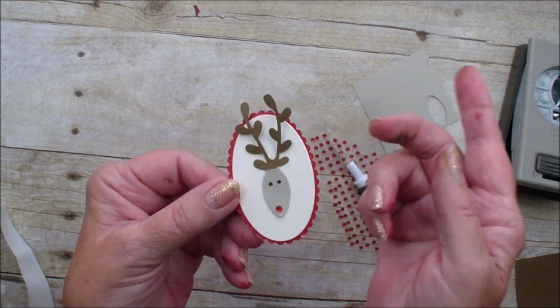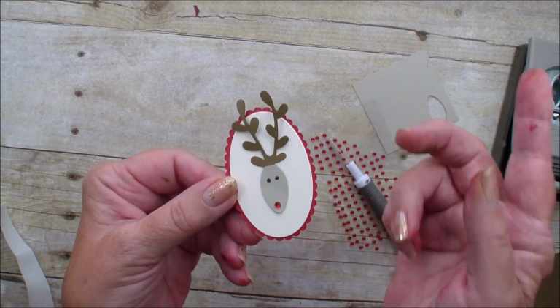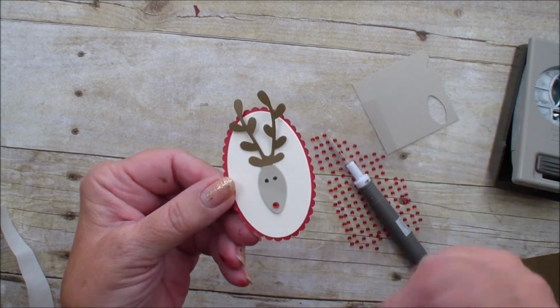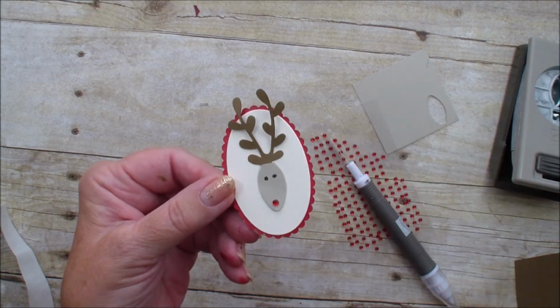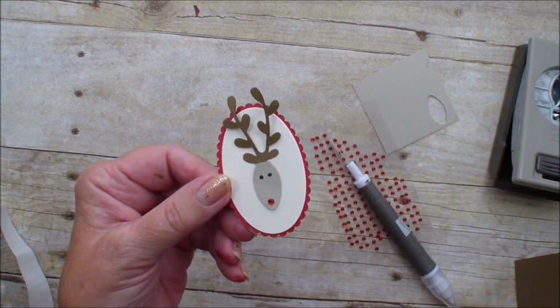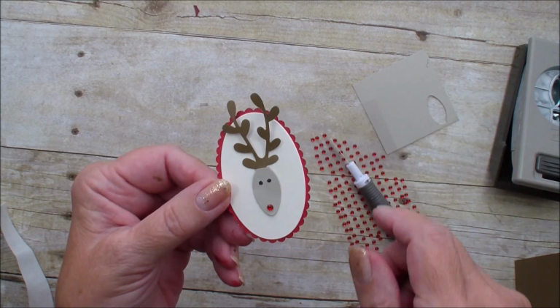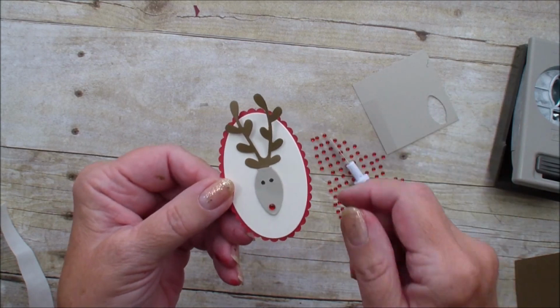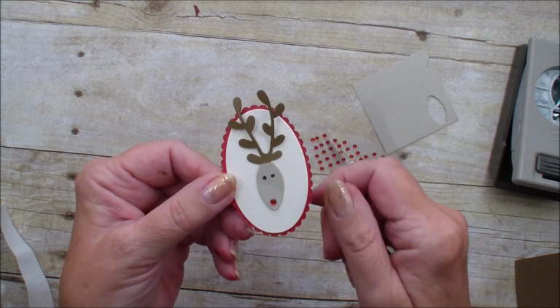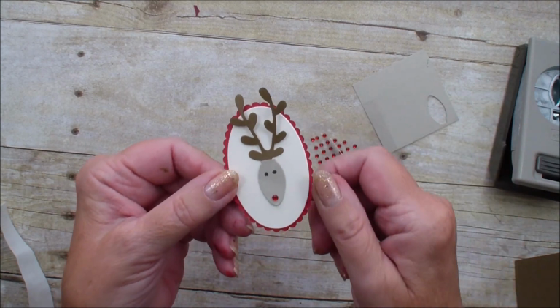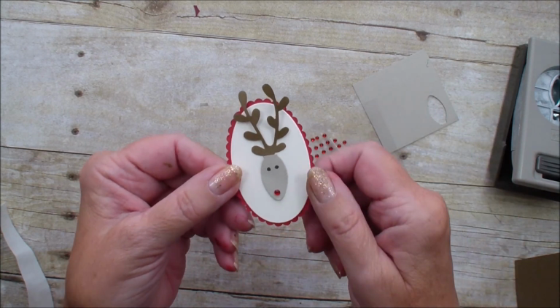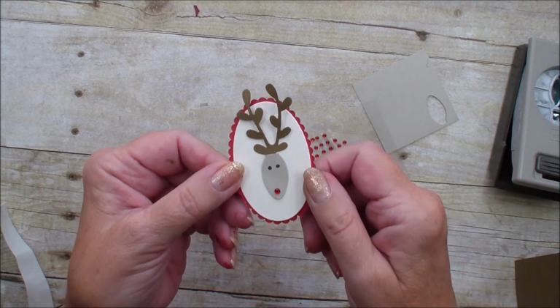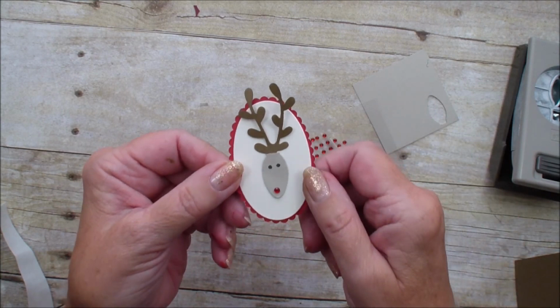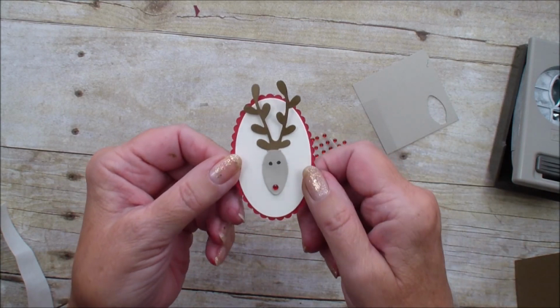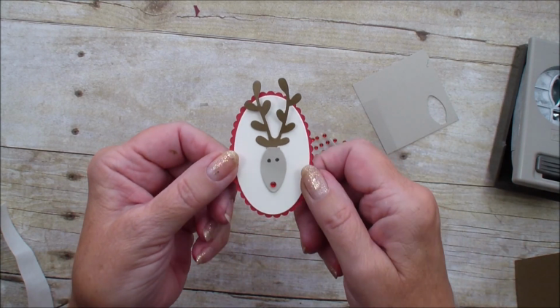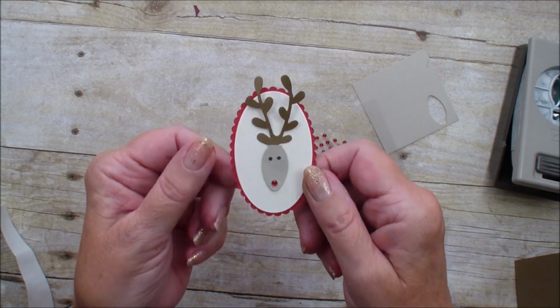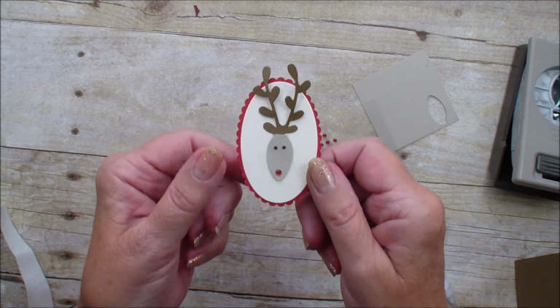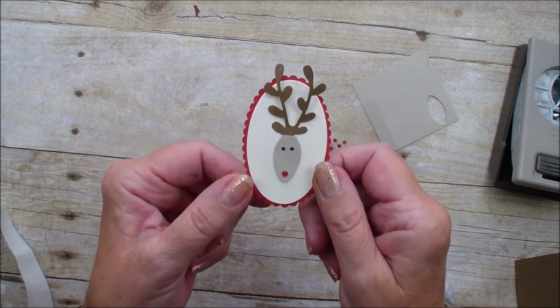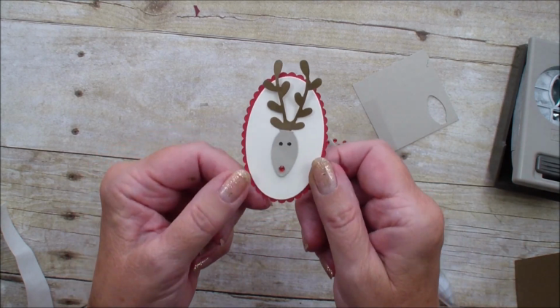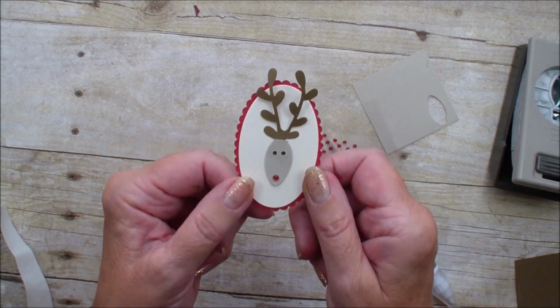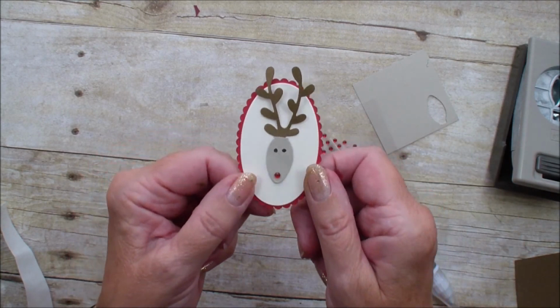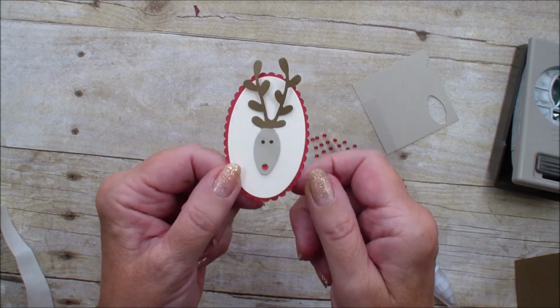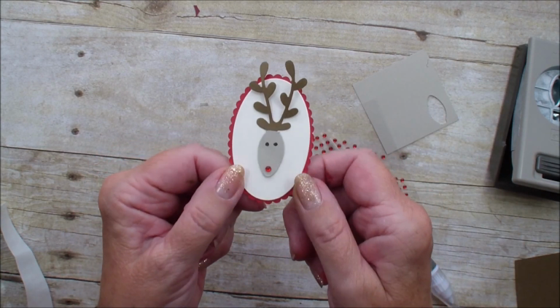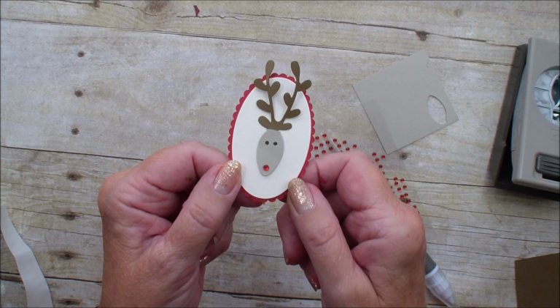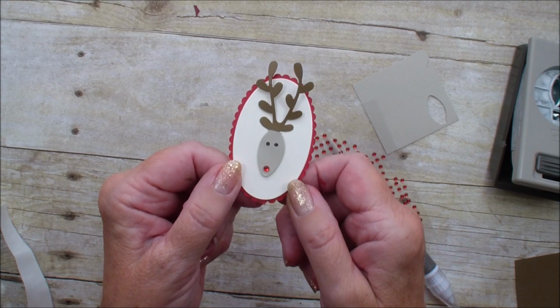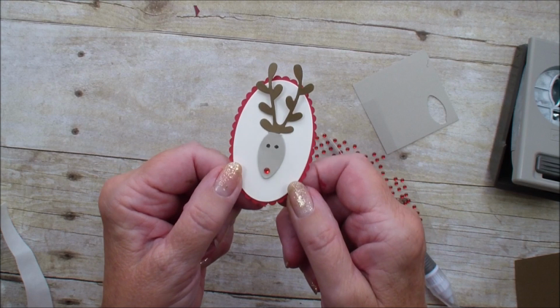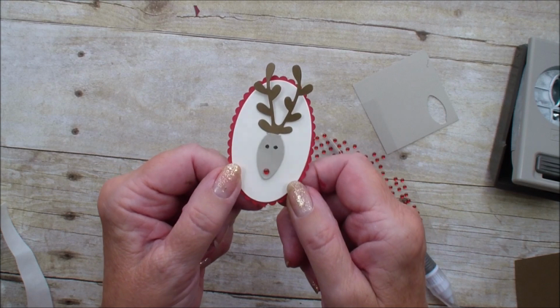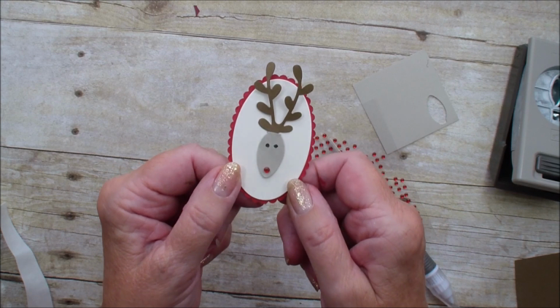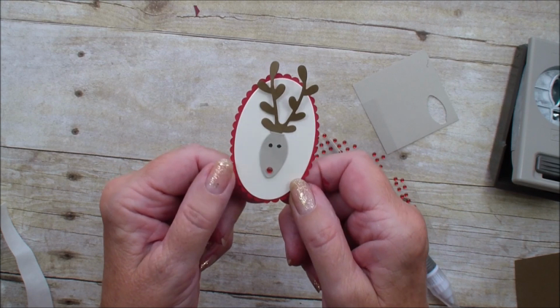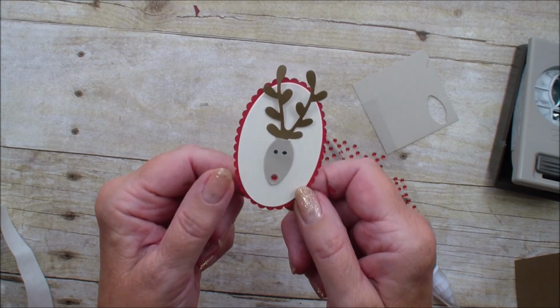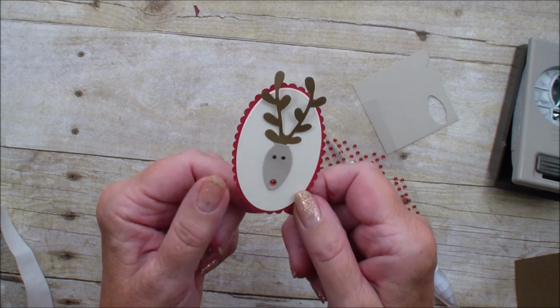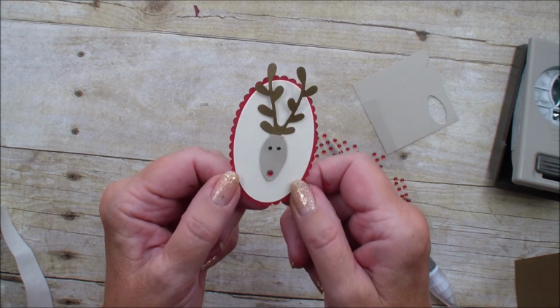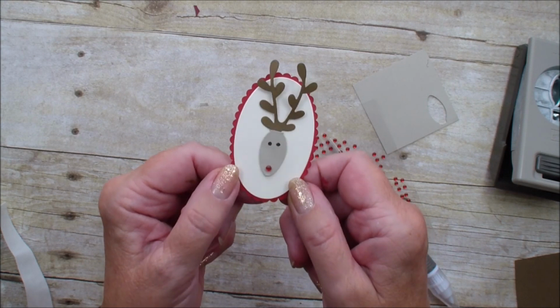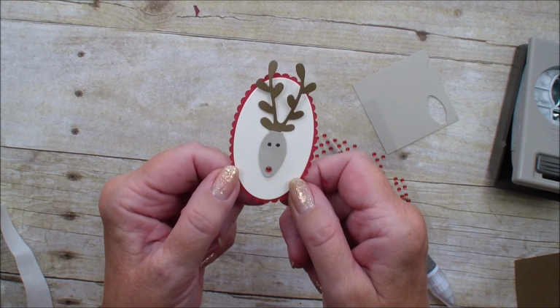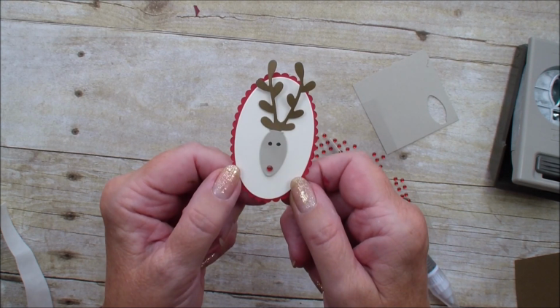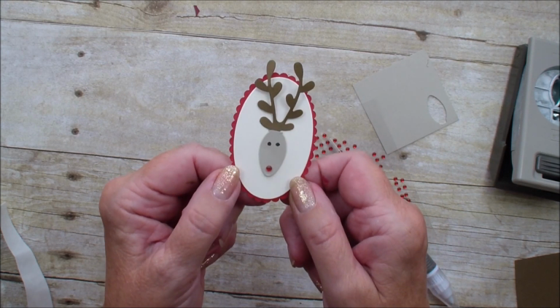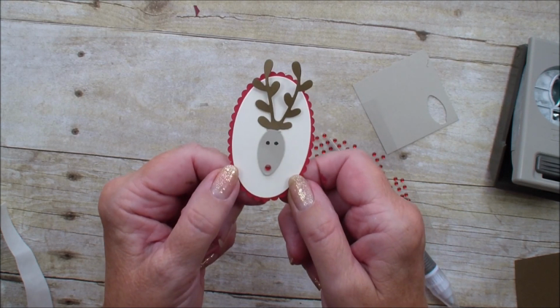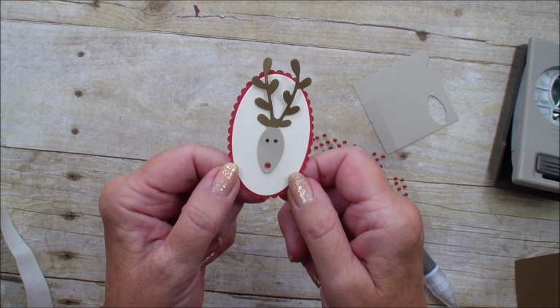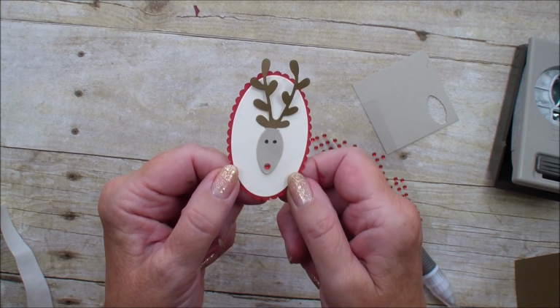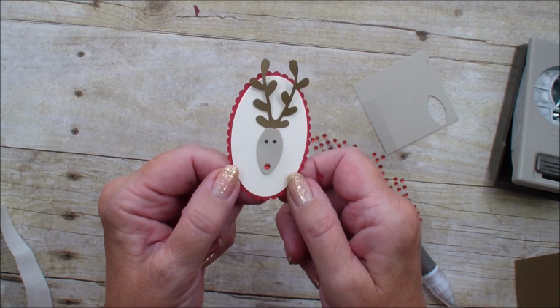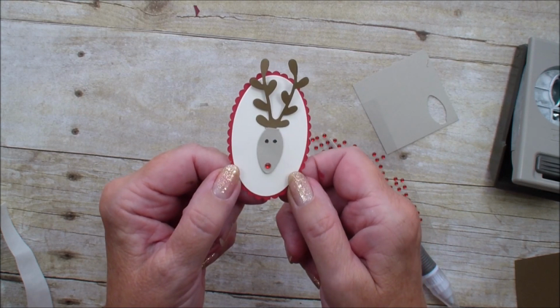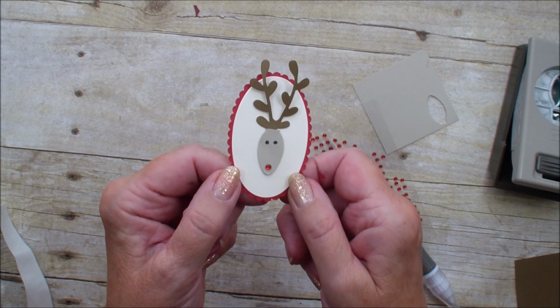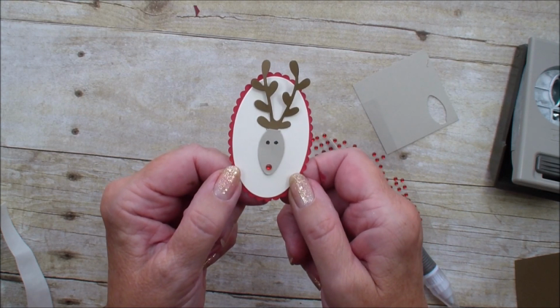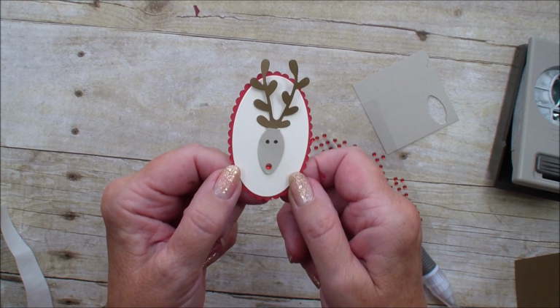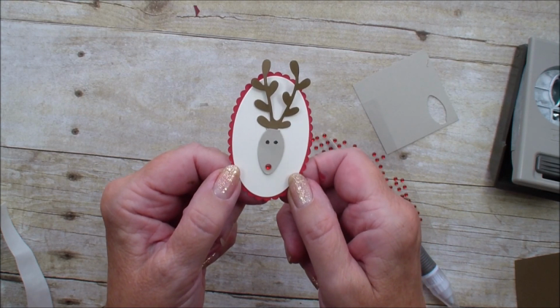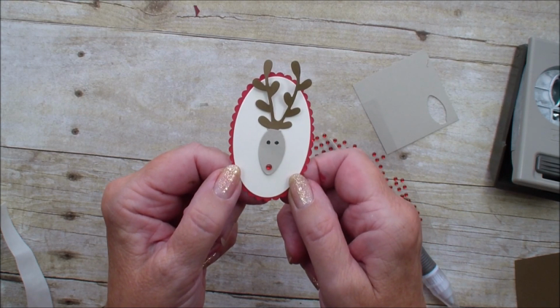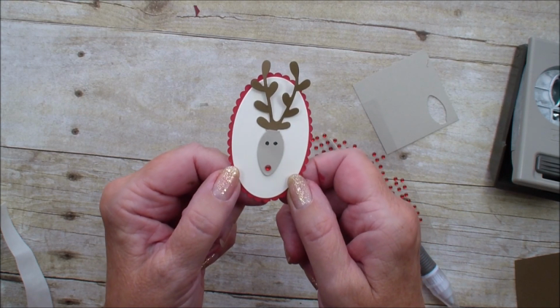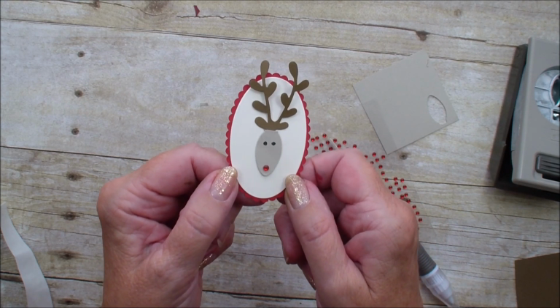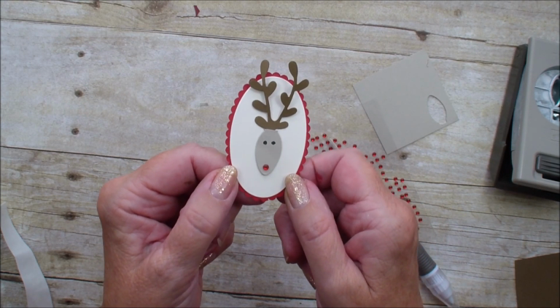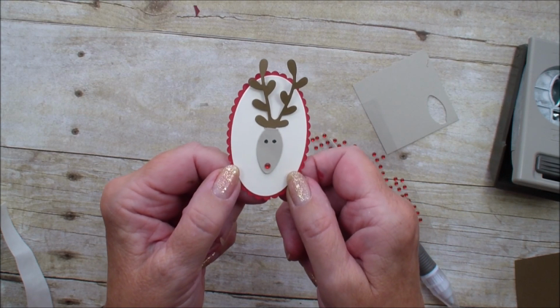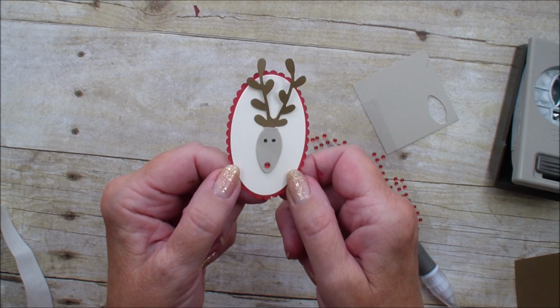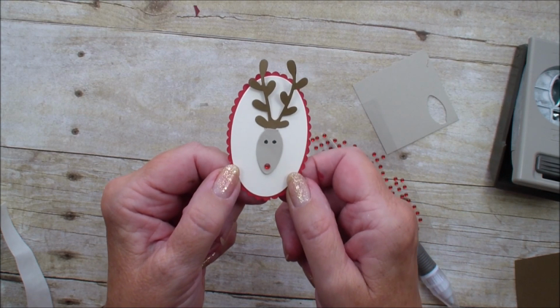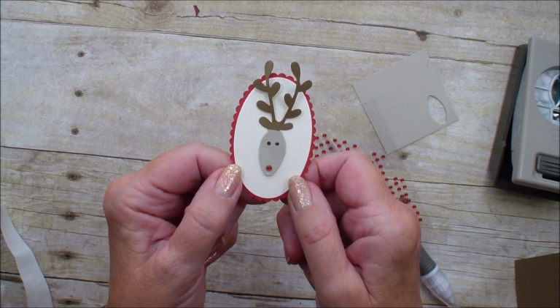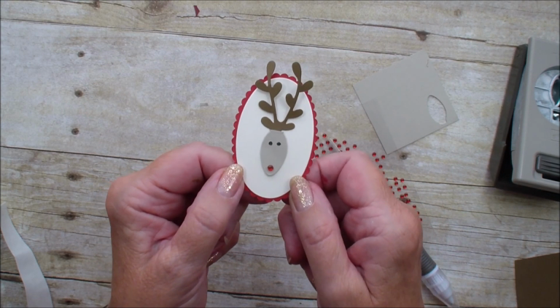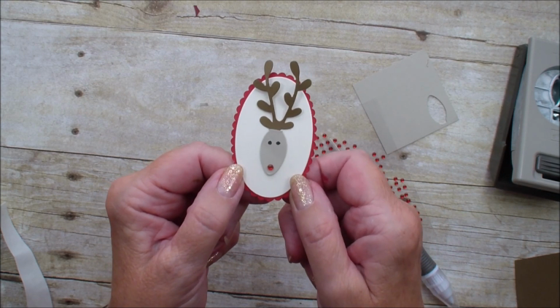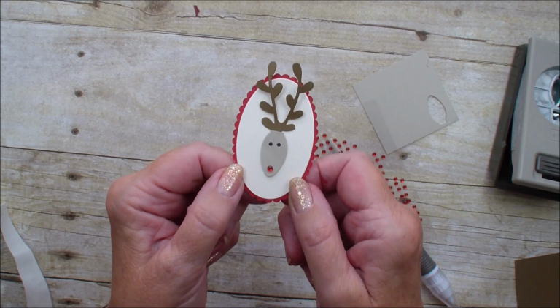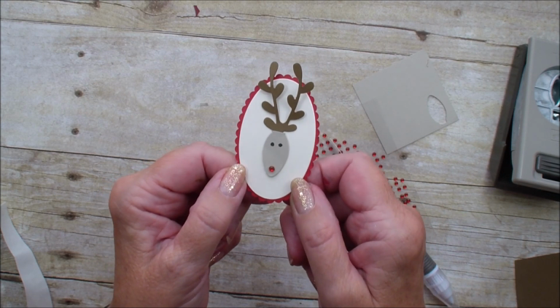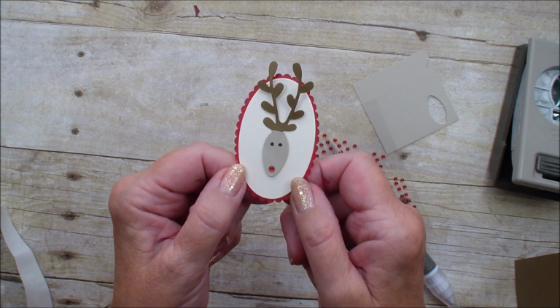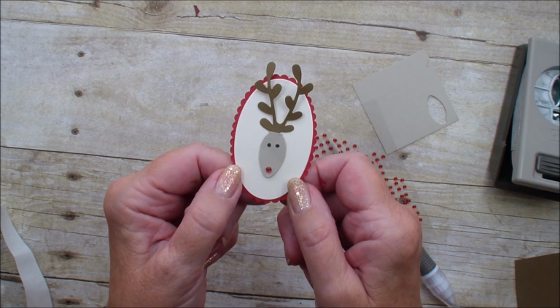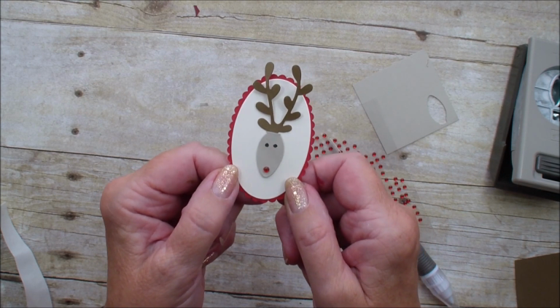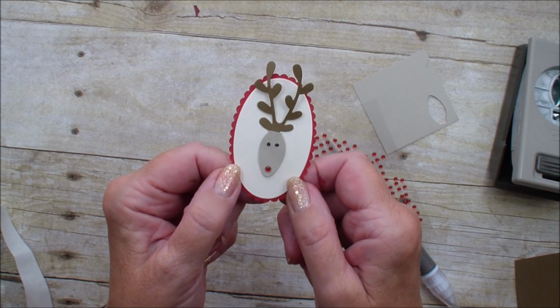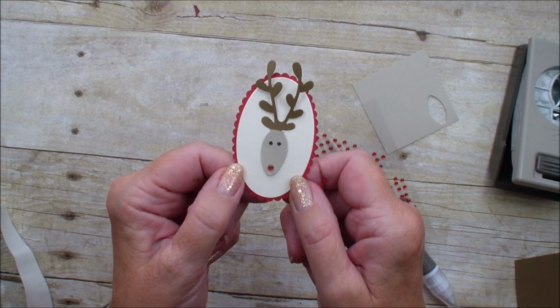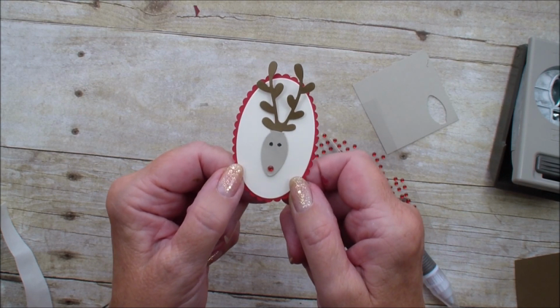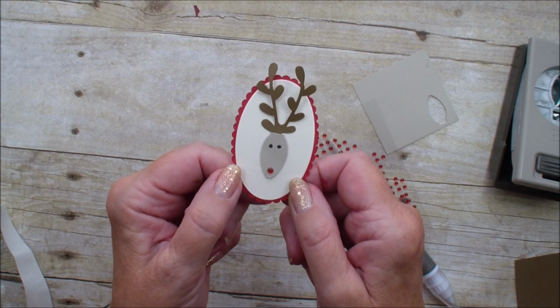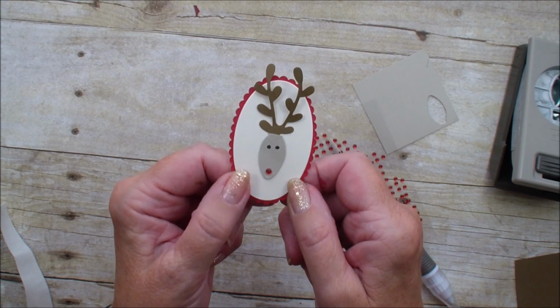You want to come back on Tuesday and see what I do with this little guy with my creative fold card. So see you on Tuesday, bye bye.